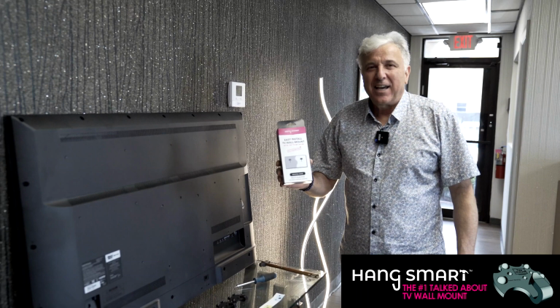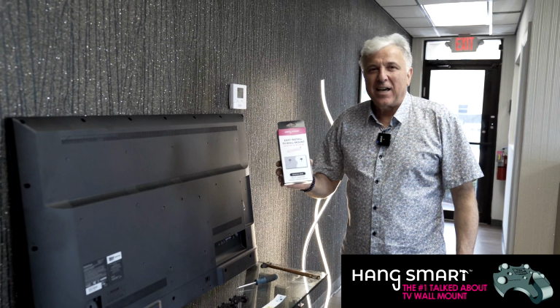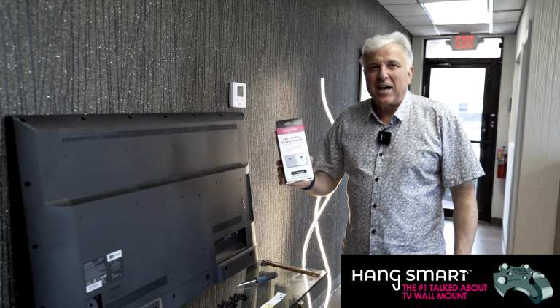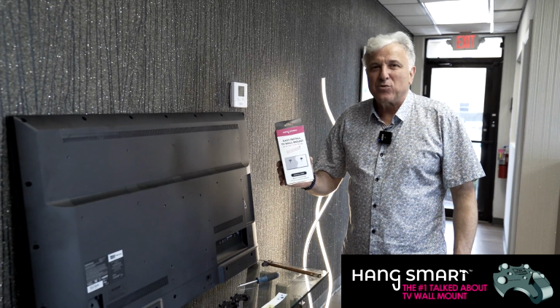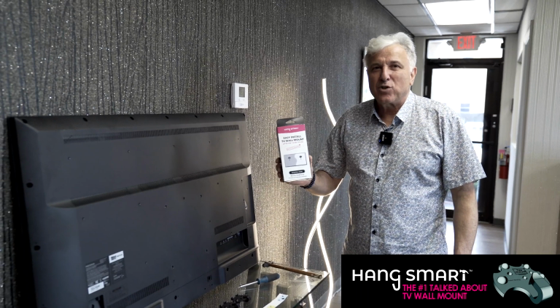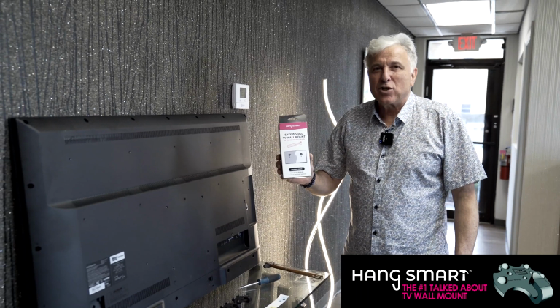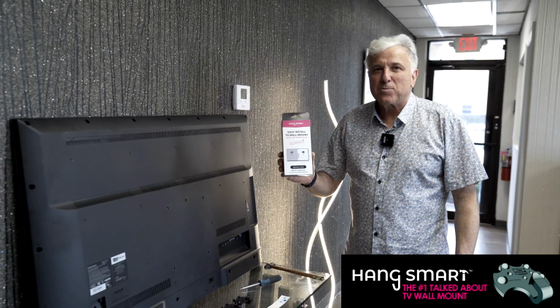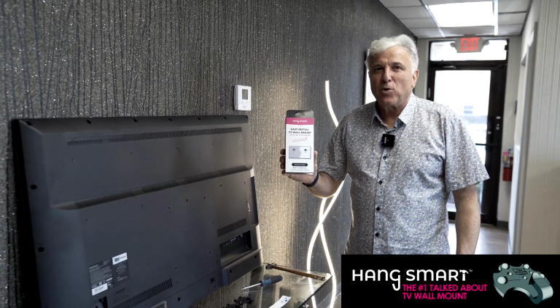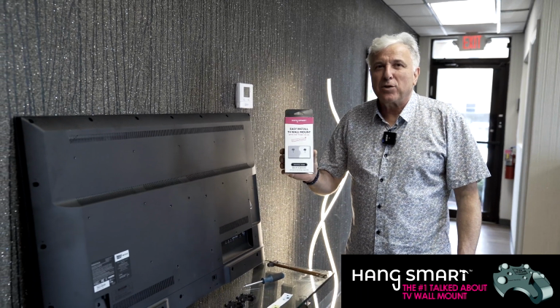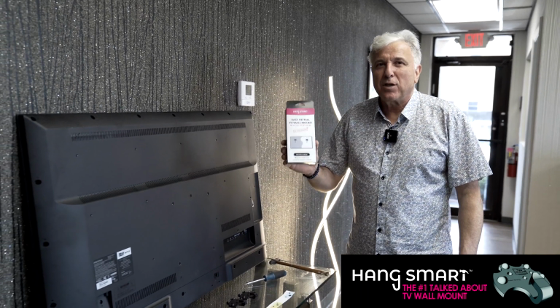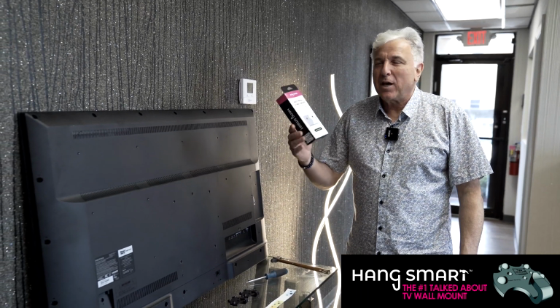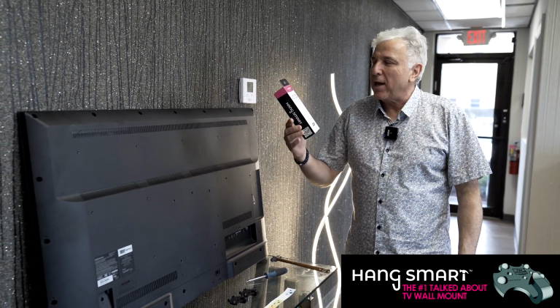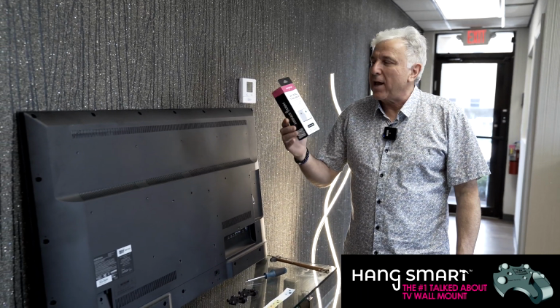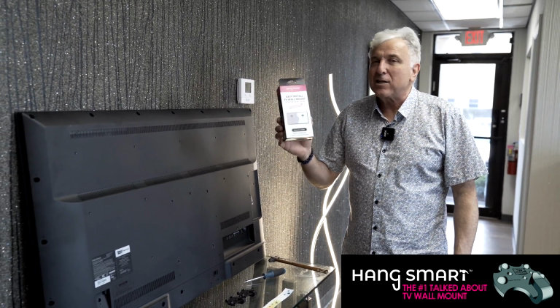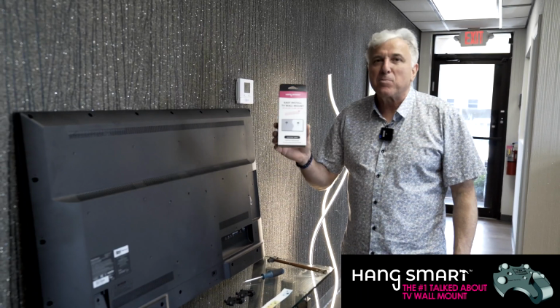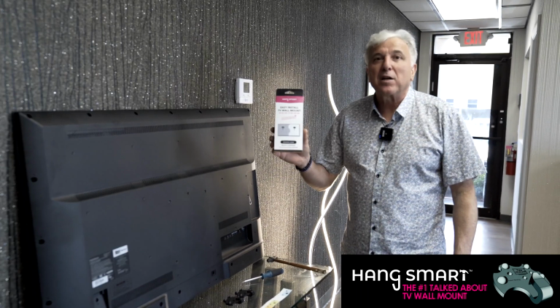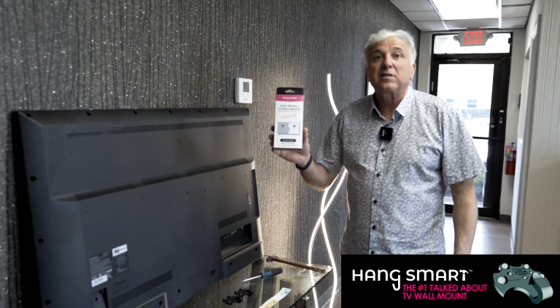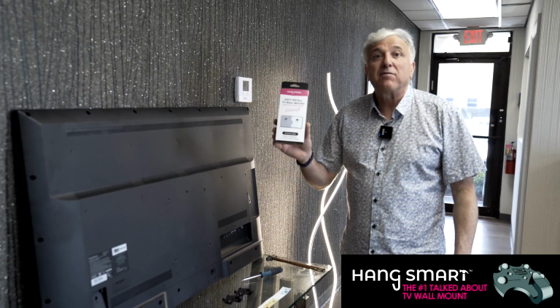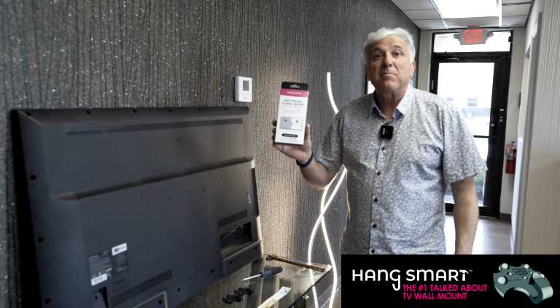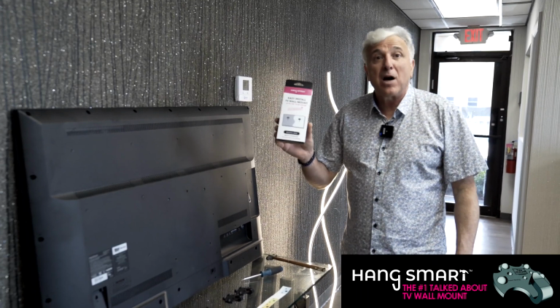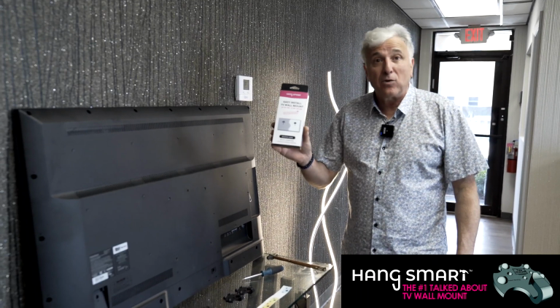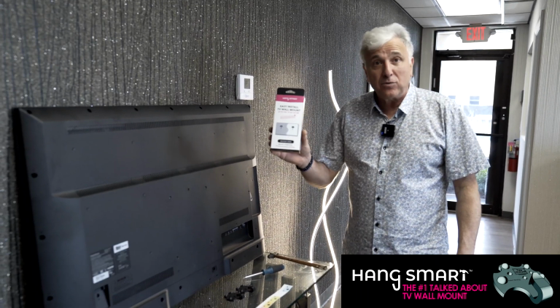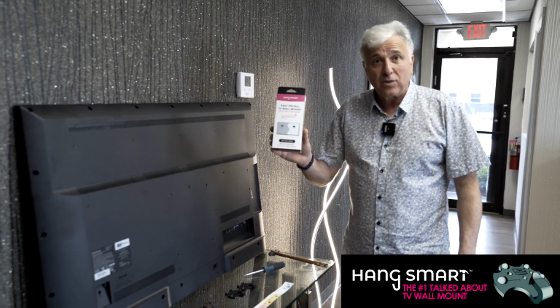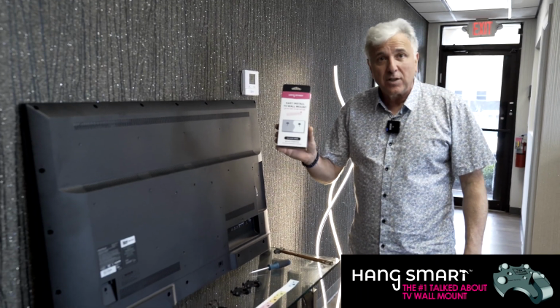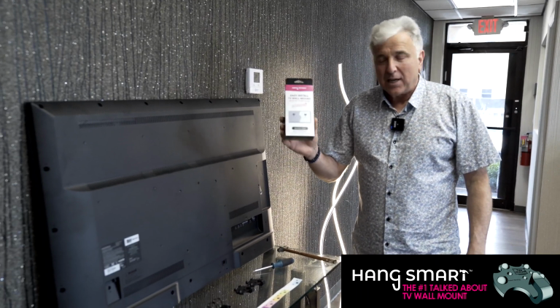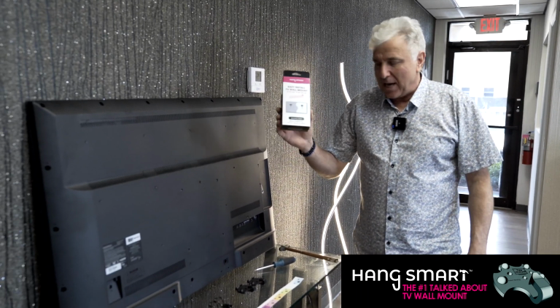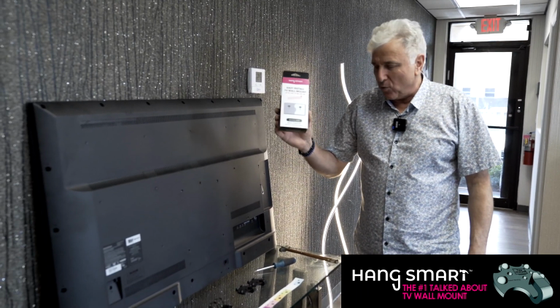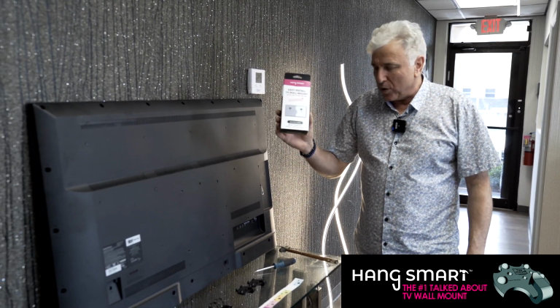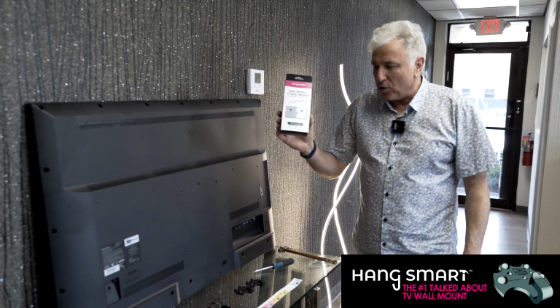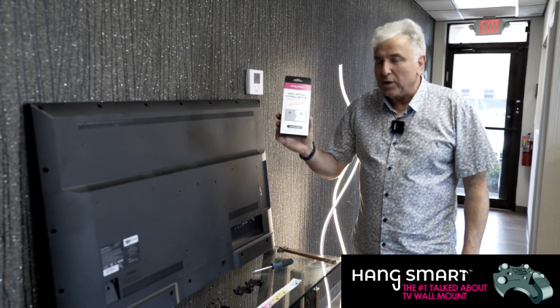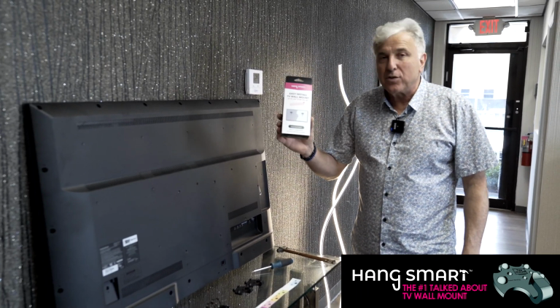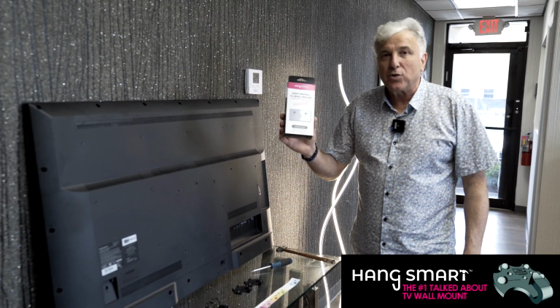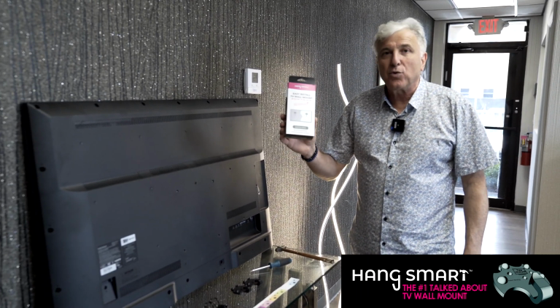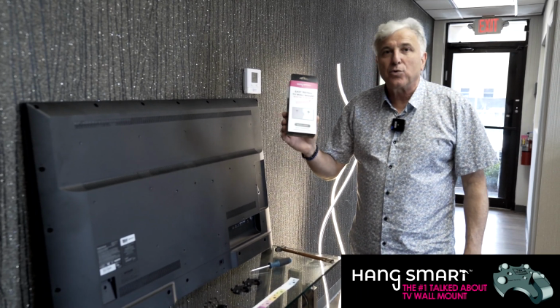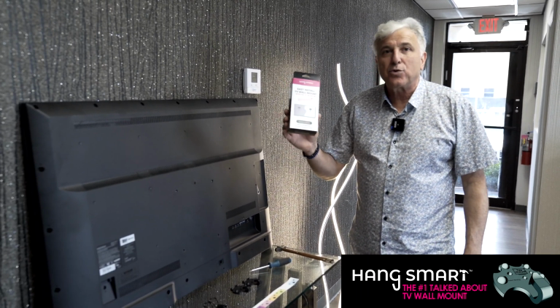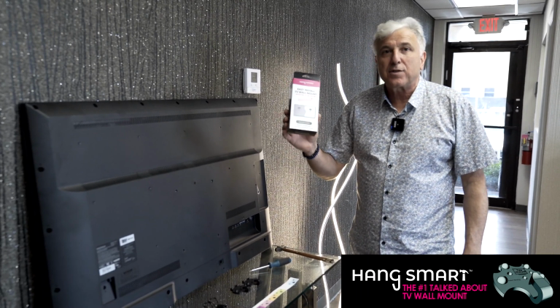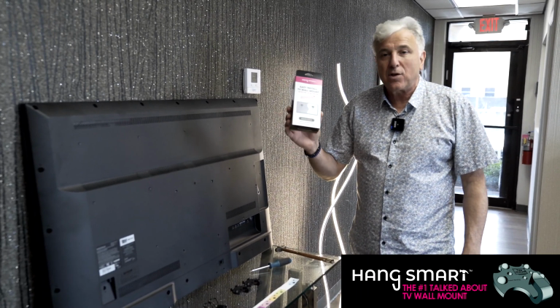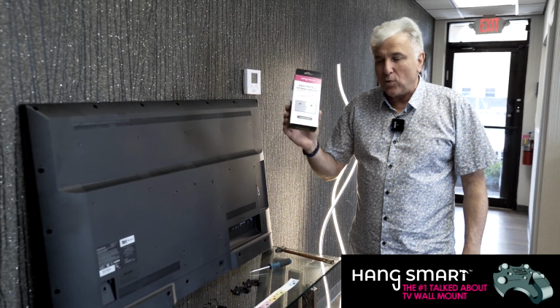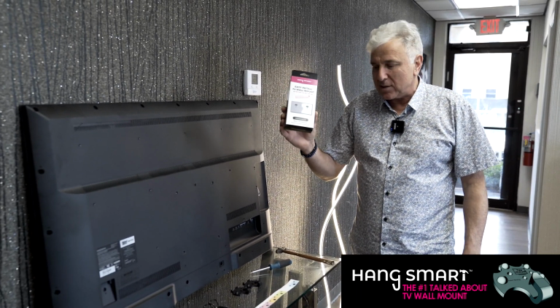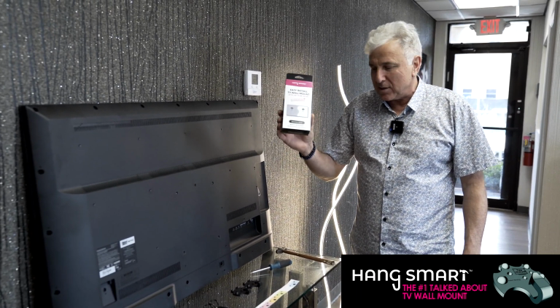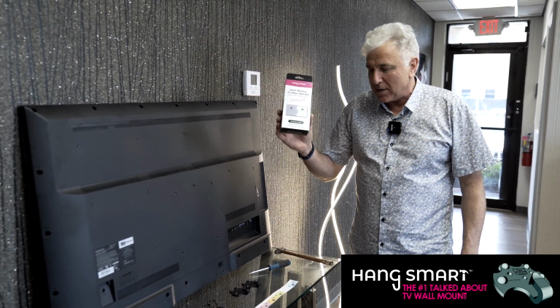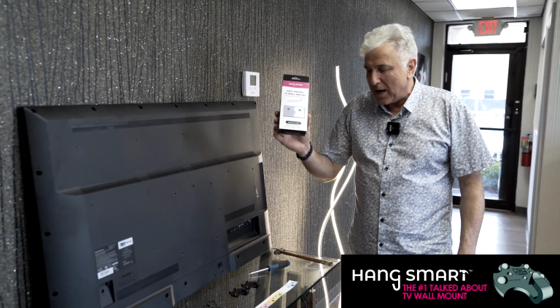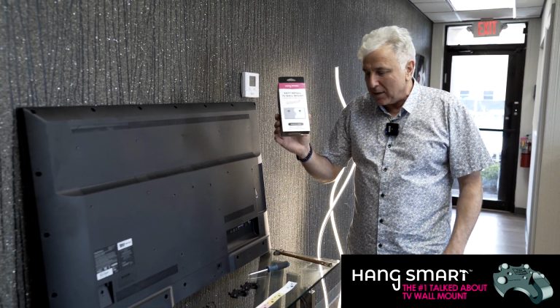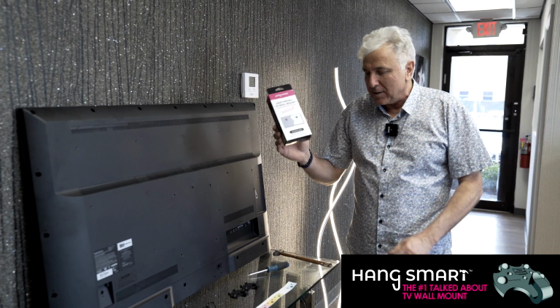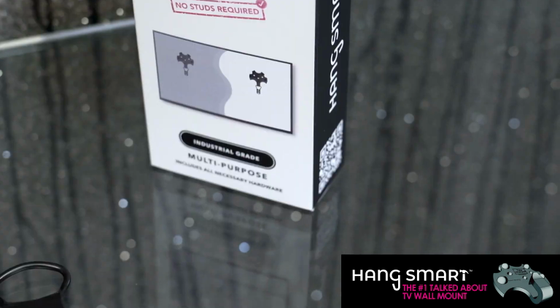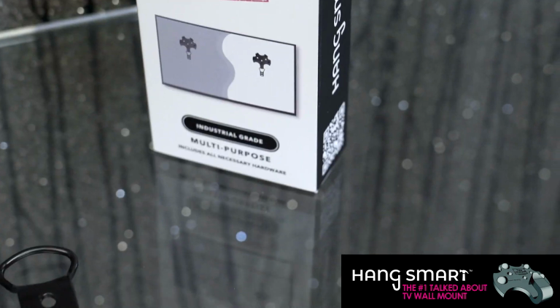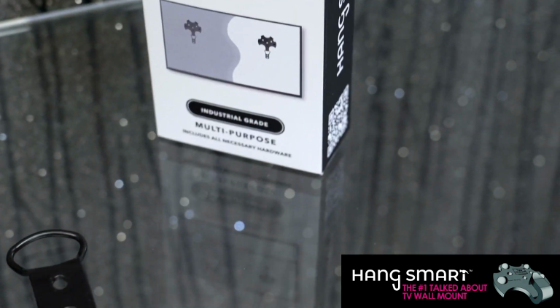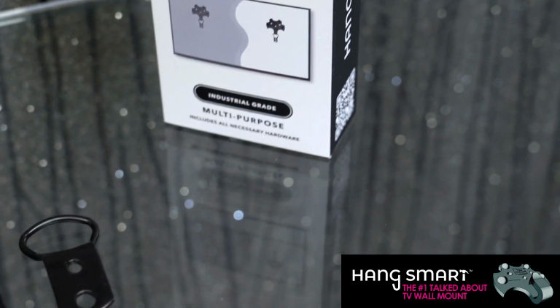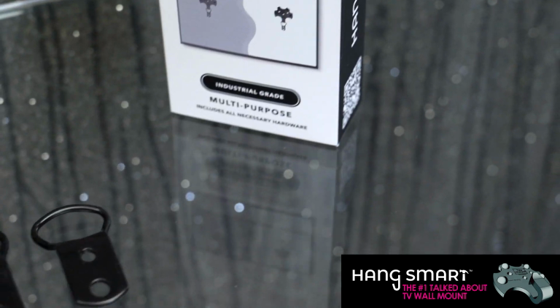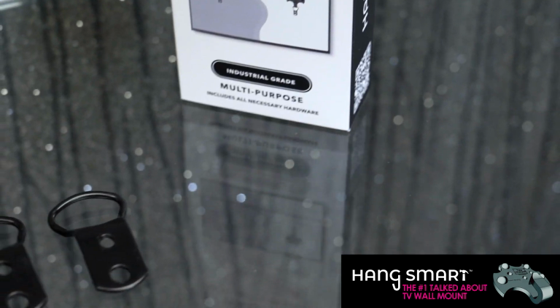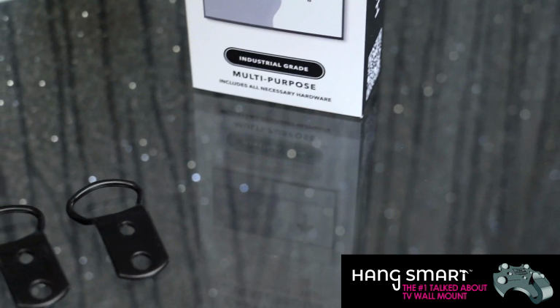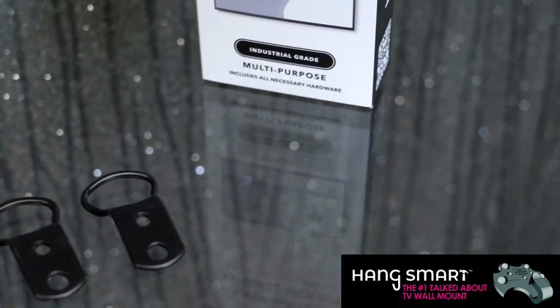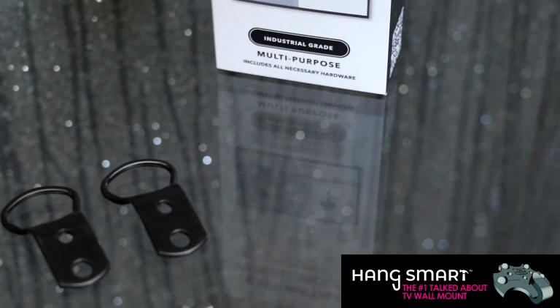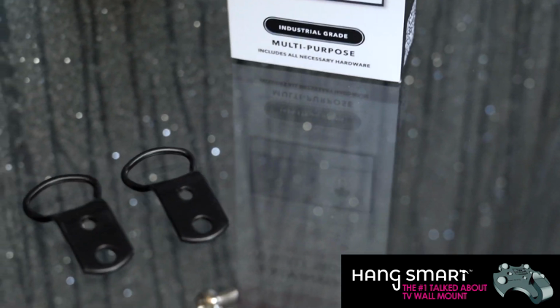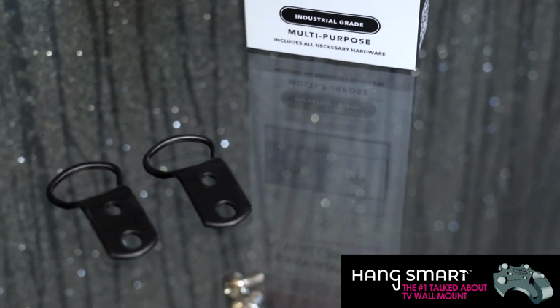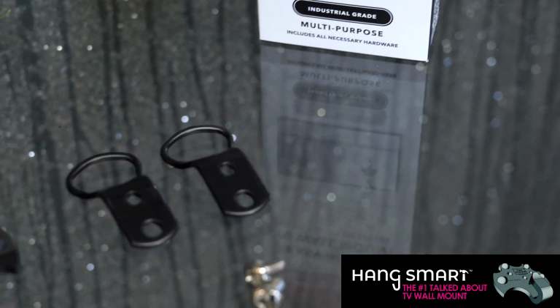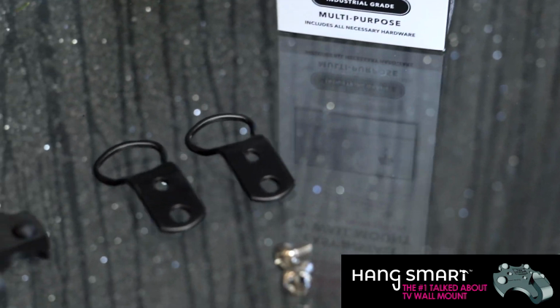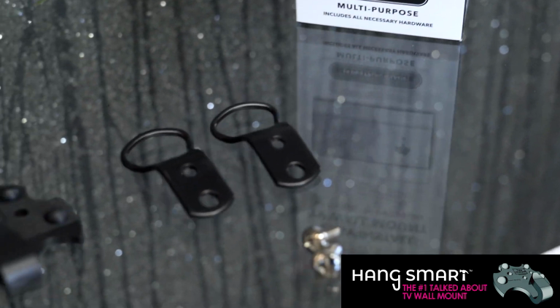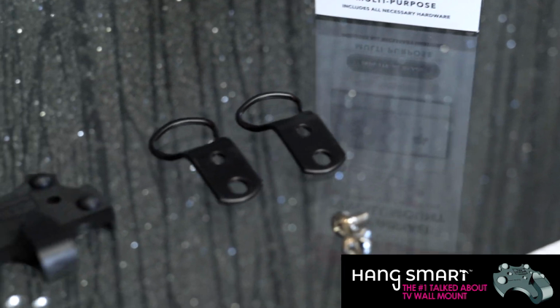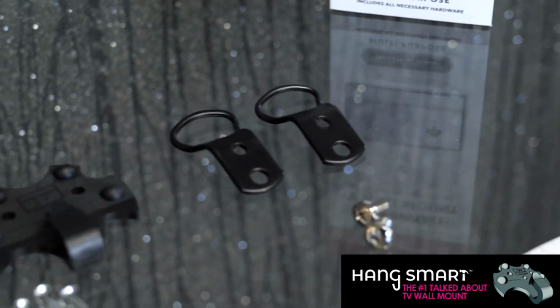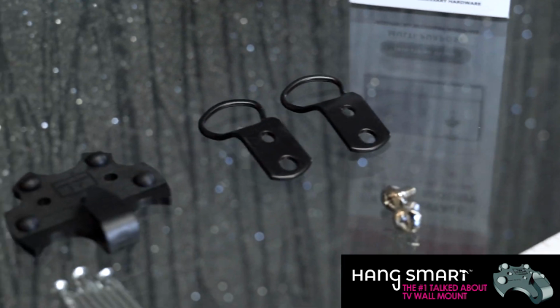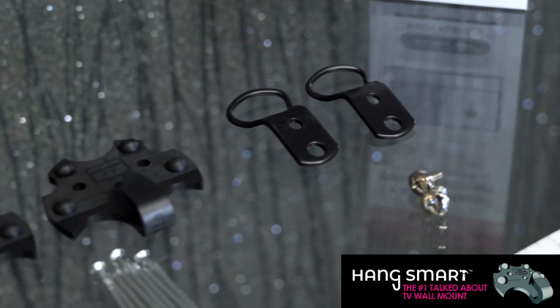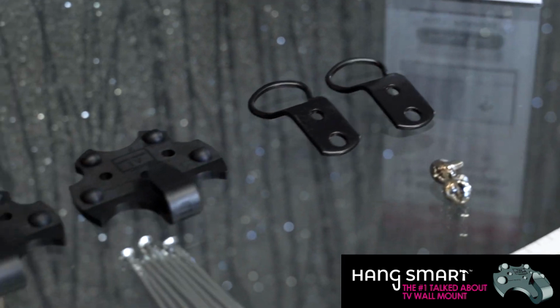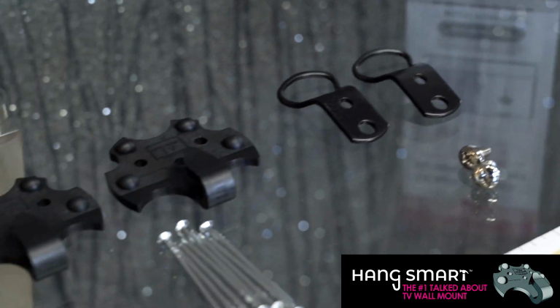Hey guys, we just bought the Hang Smart TV mount and we're going to see what's inside. Inside we have all the parts that we're using.